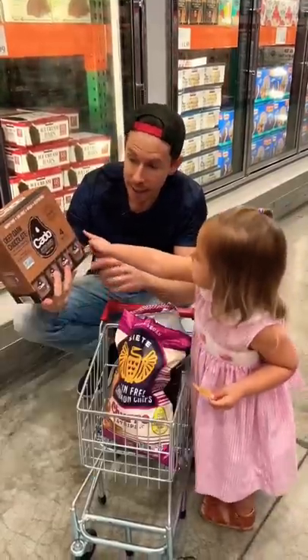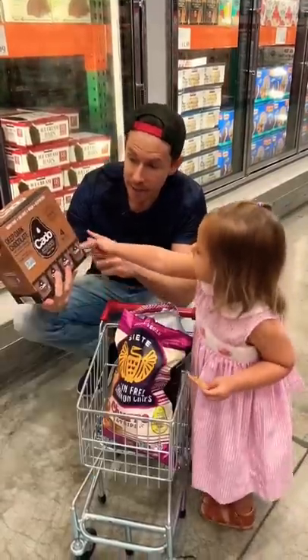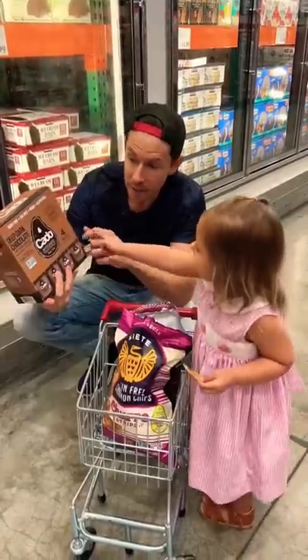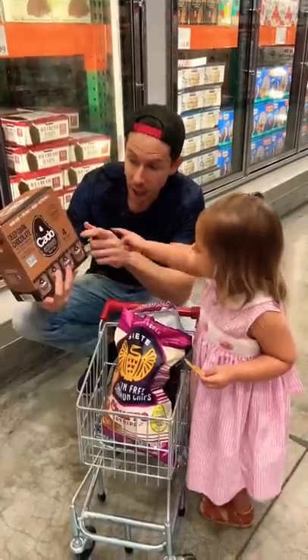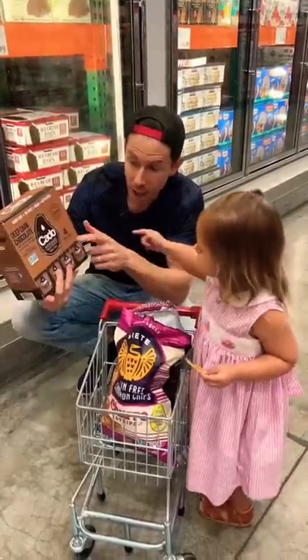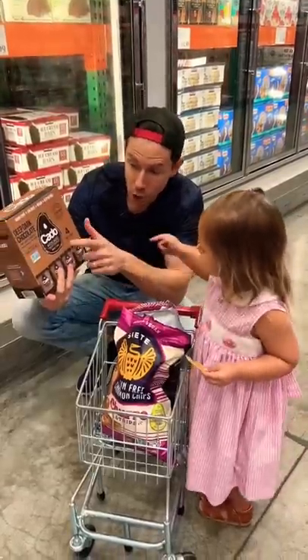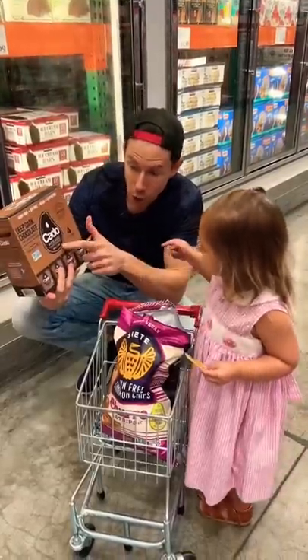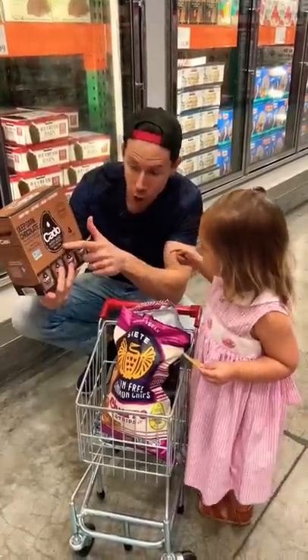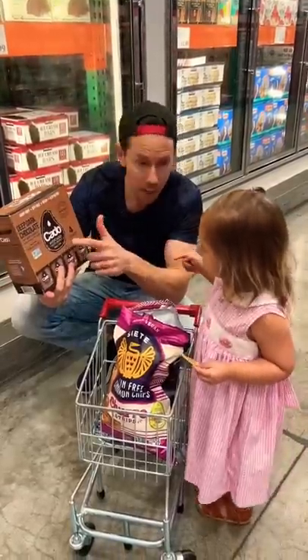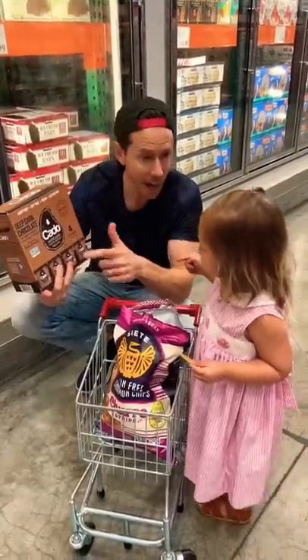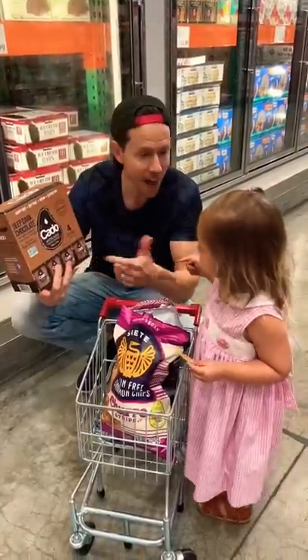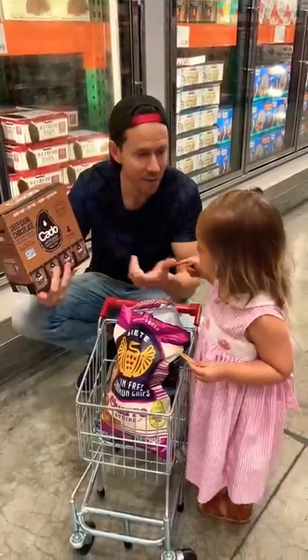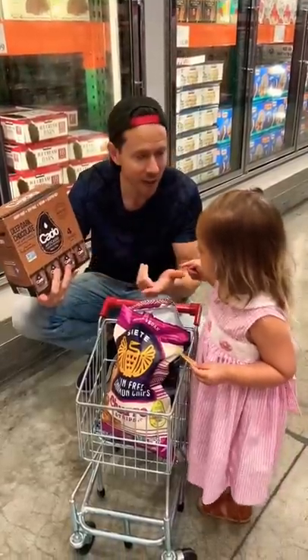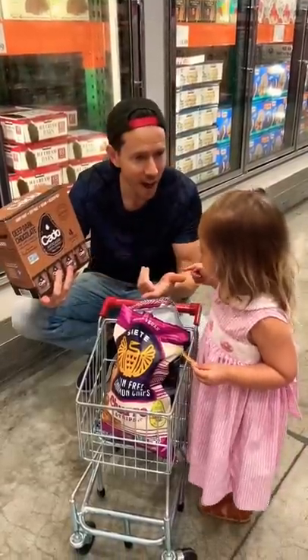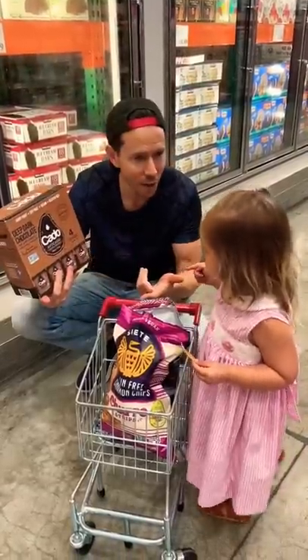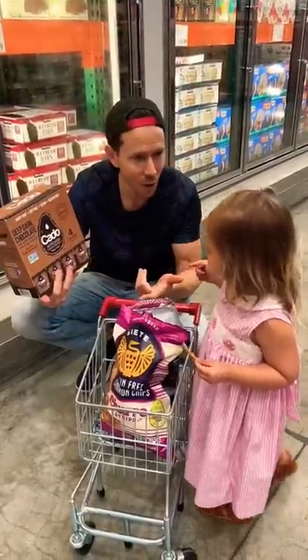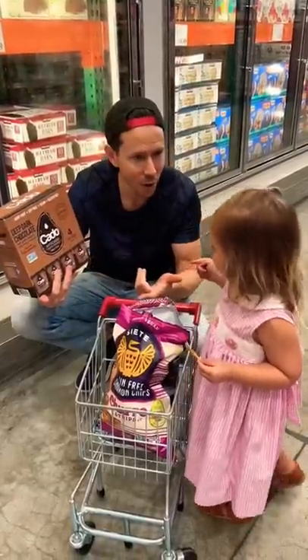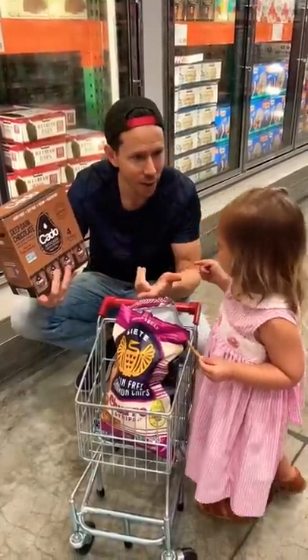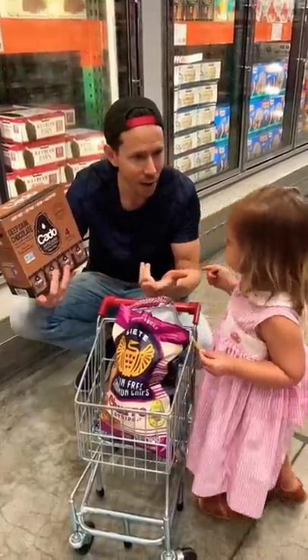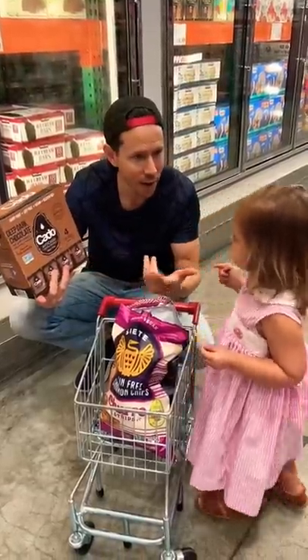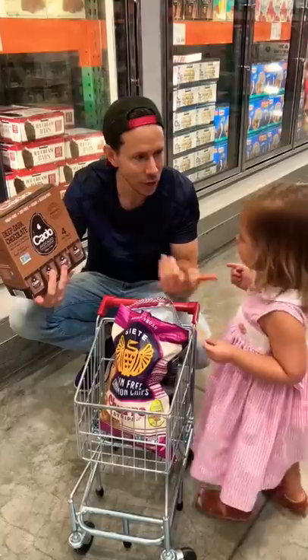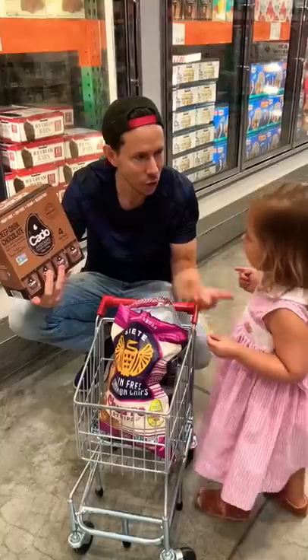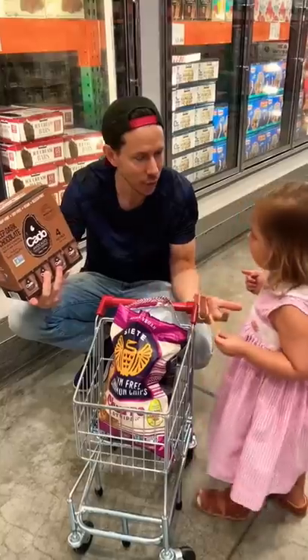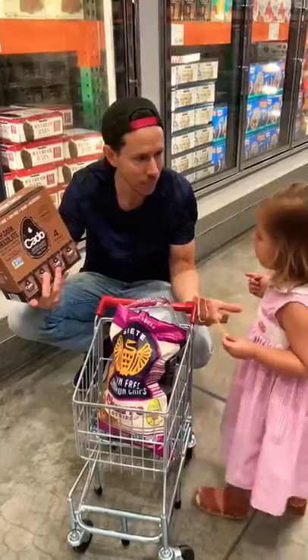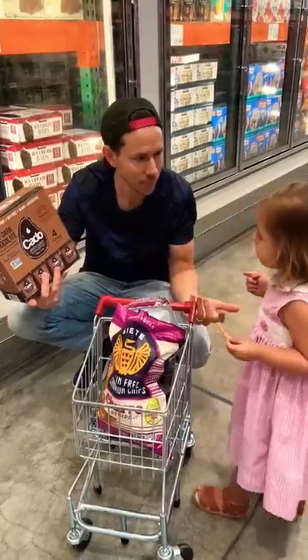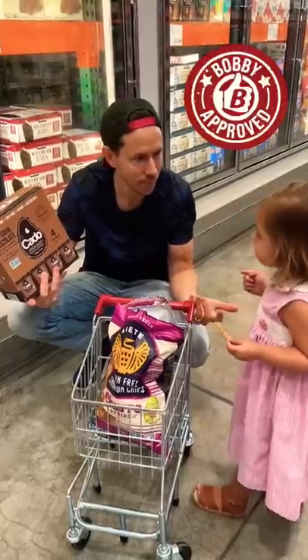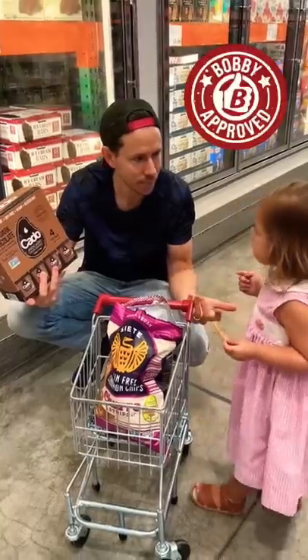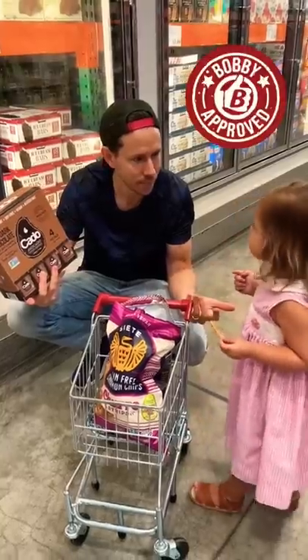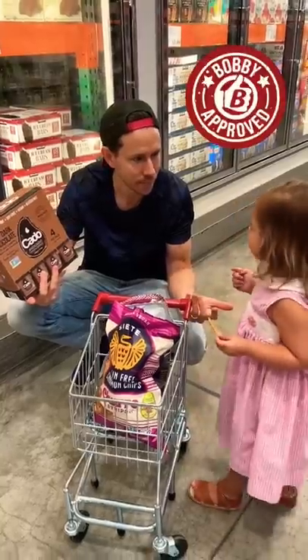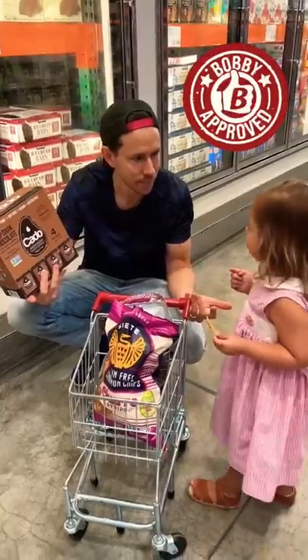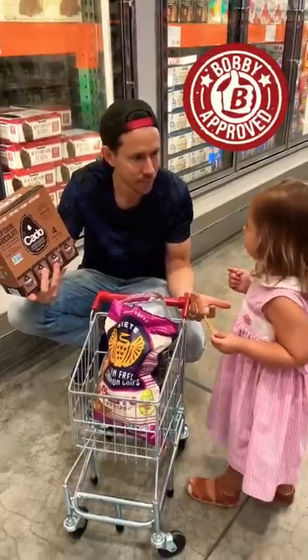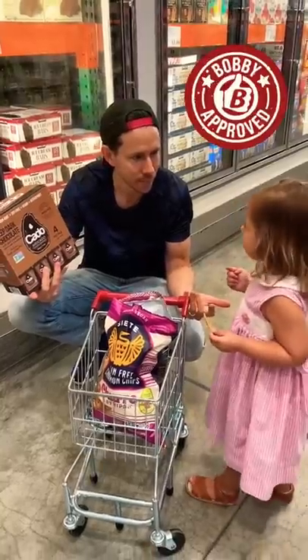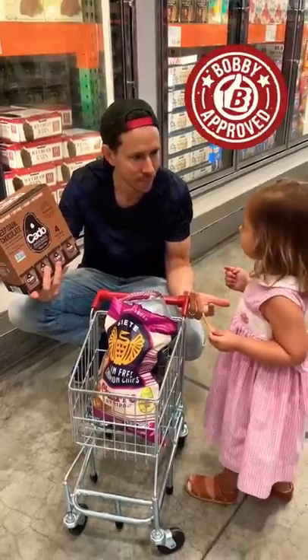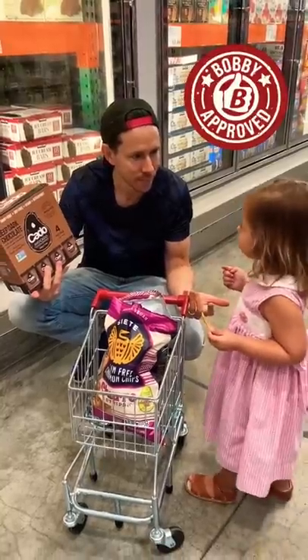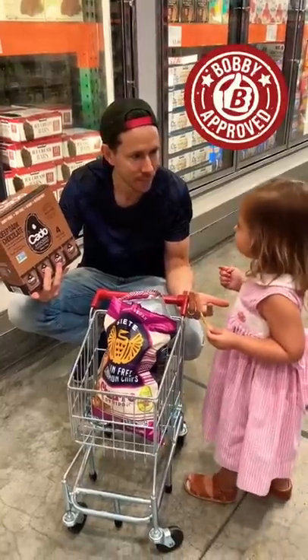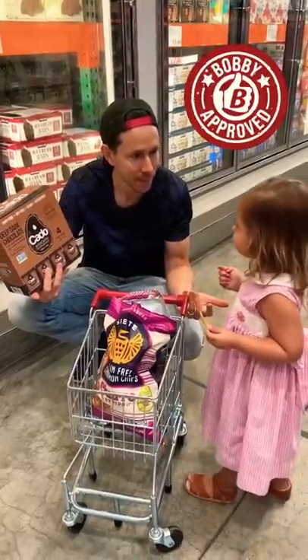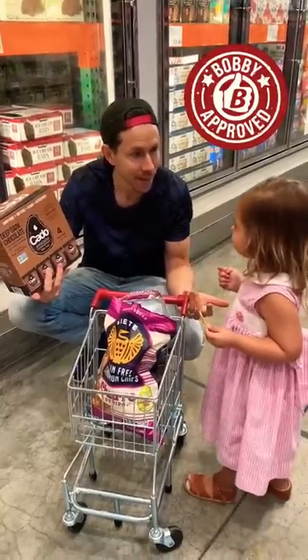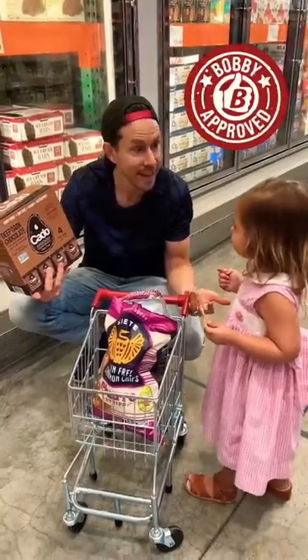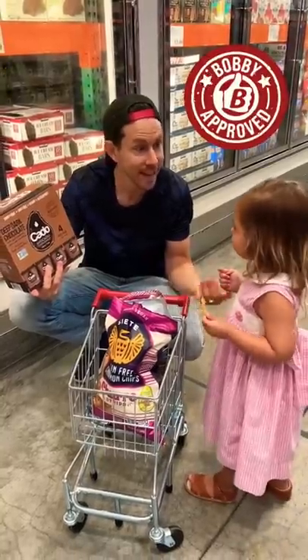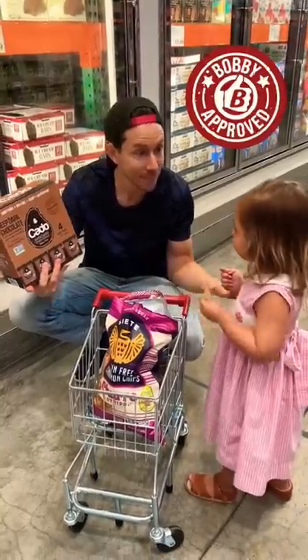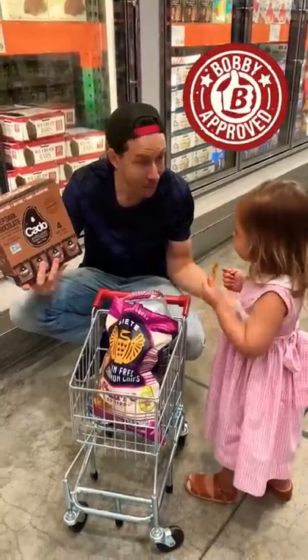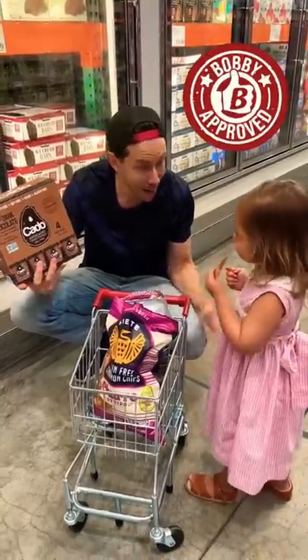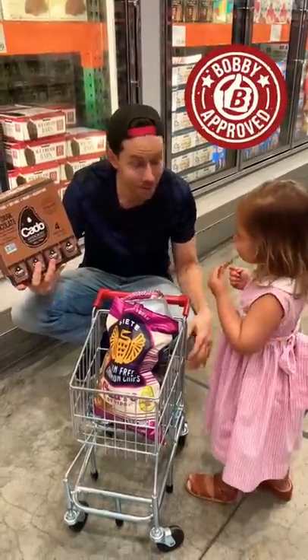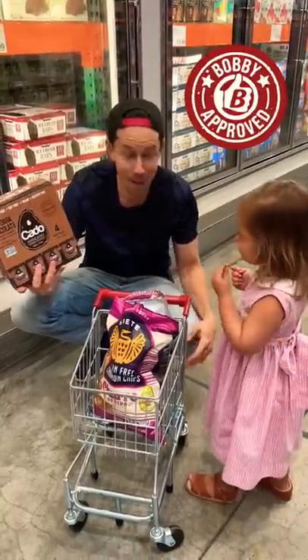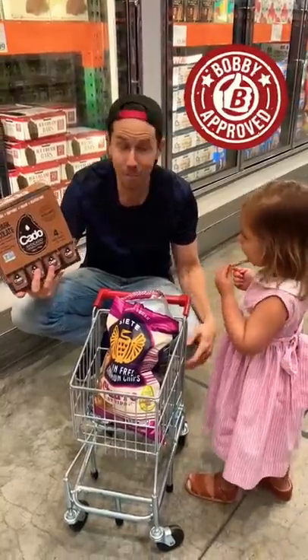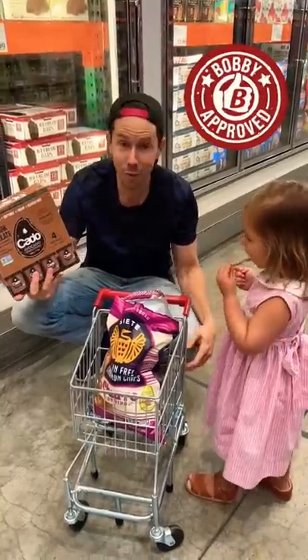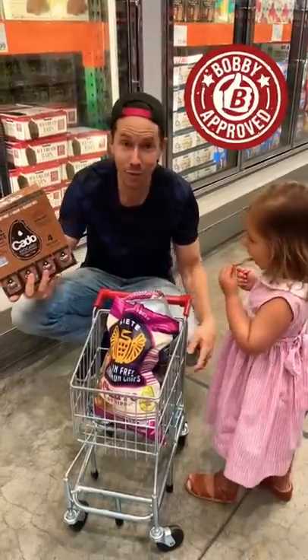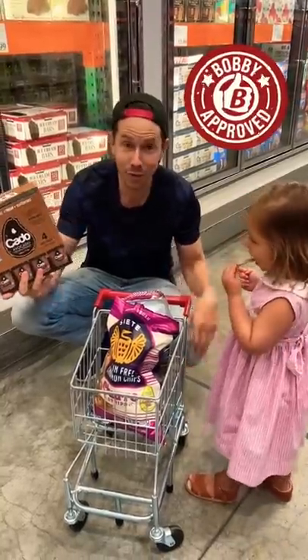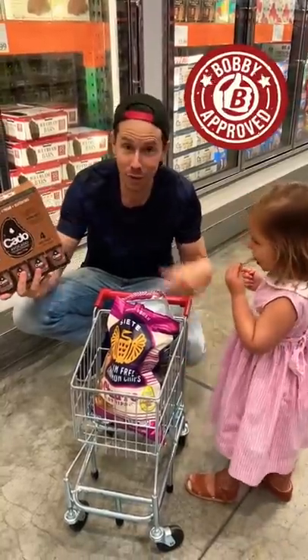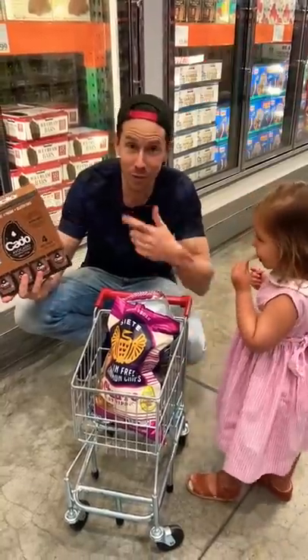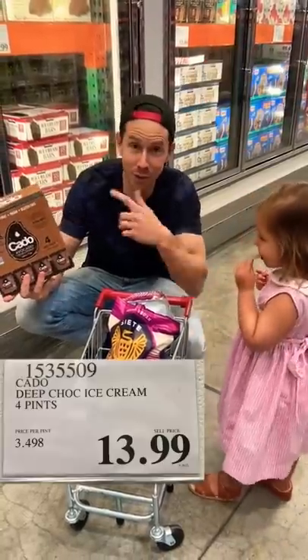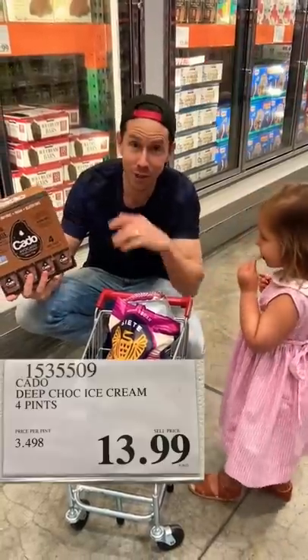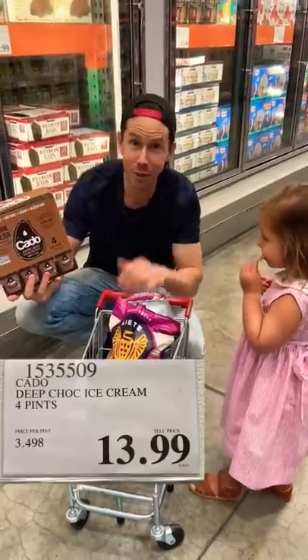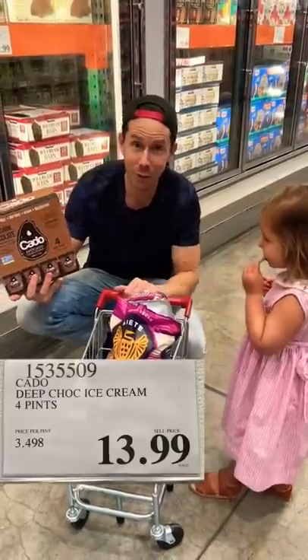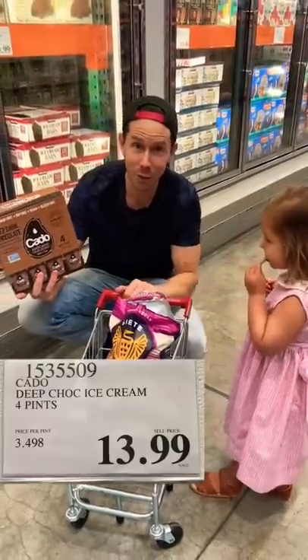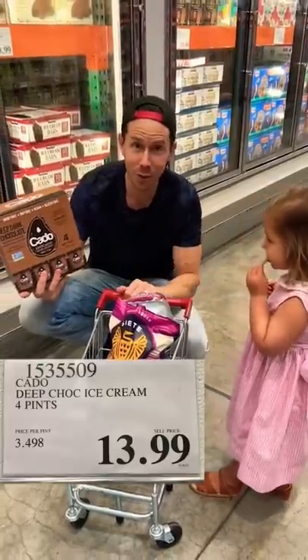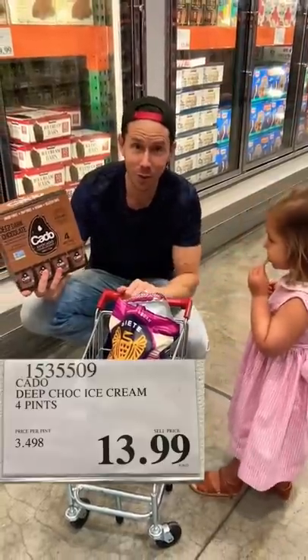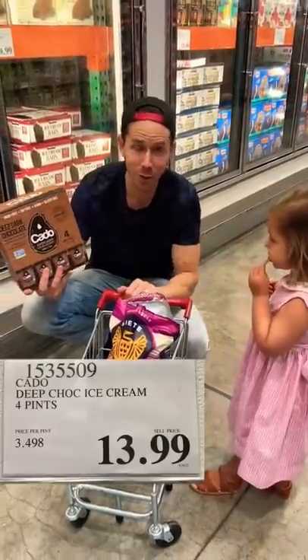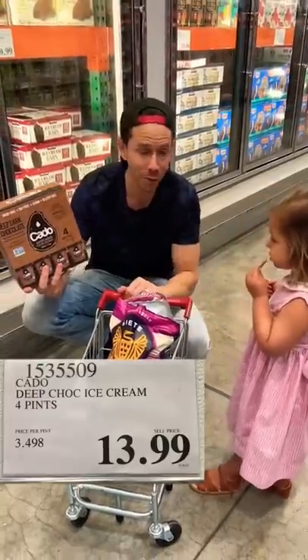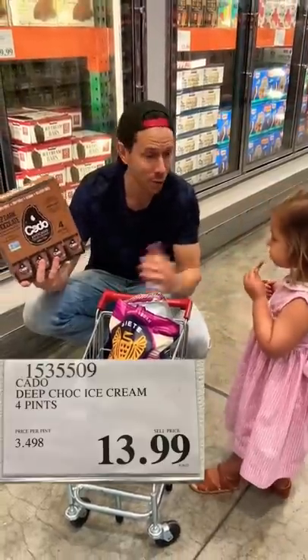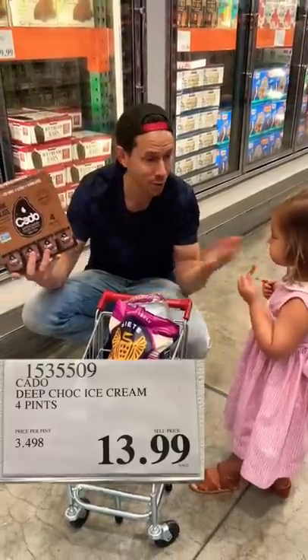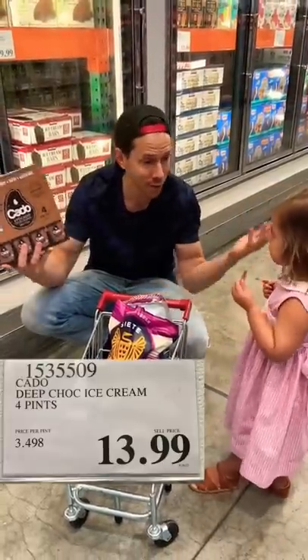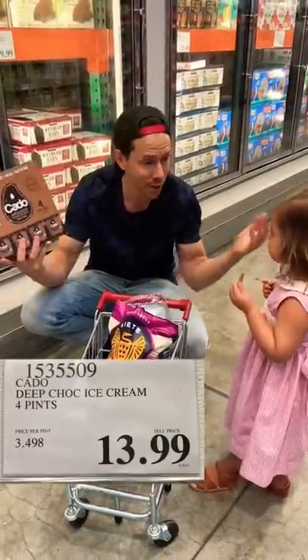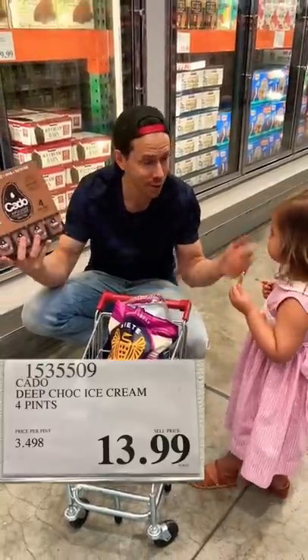It's chocolate avocado ice cream. It's Bobby approved too. We're two for two in the frozen case.